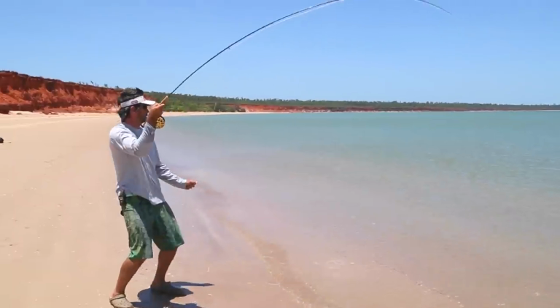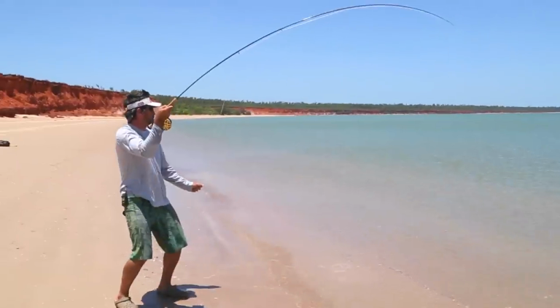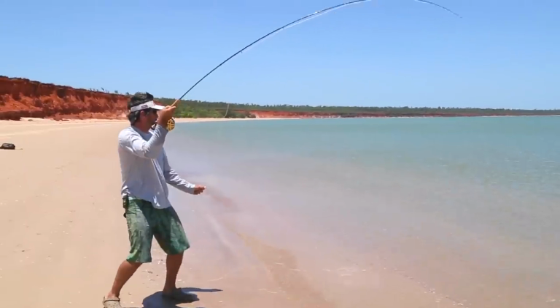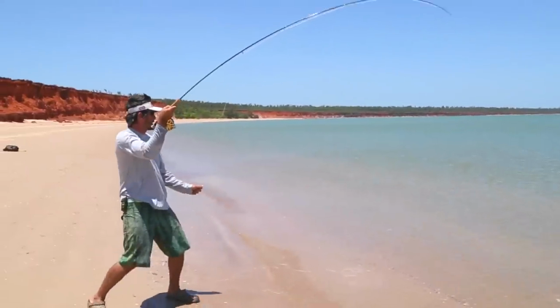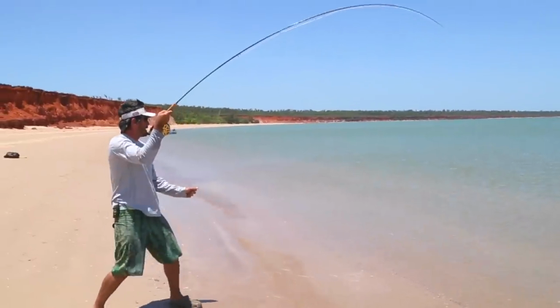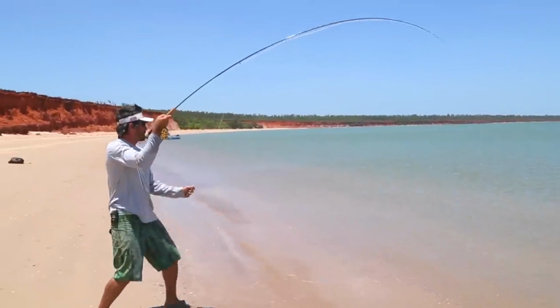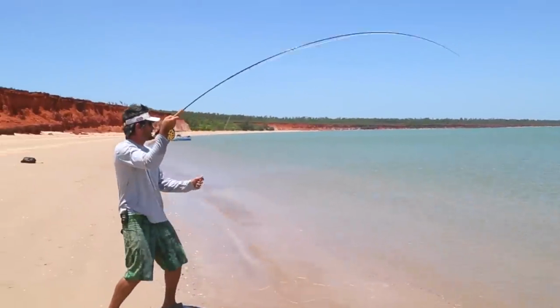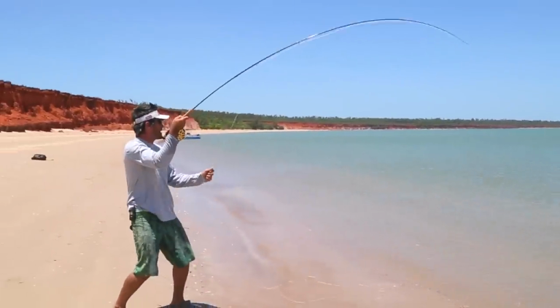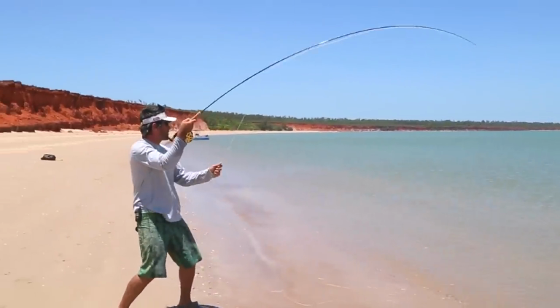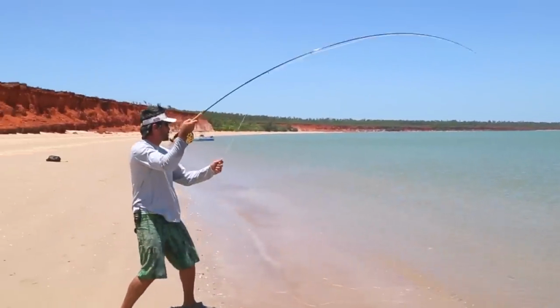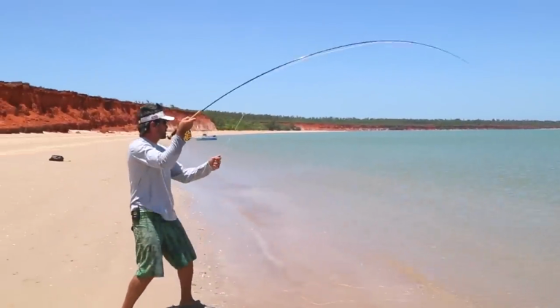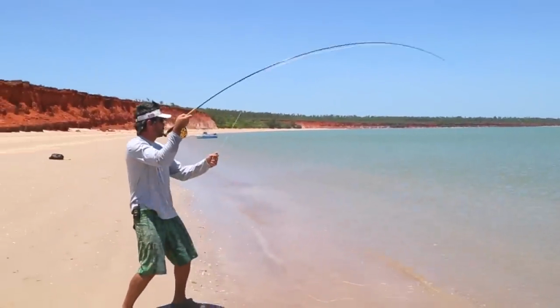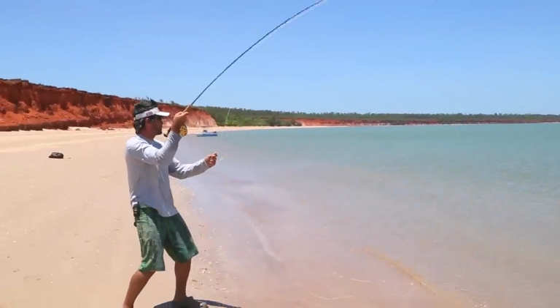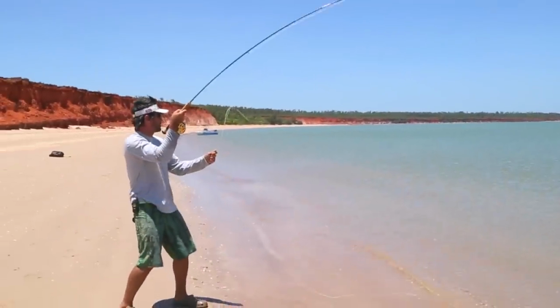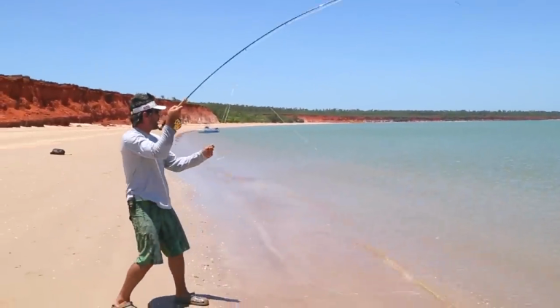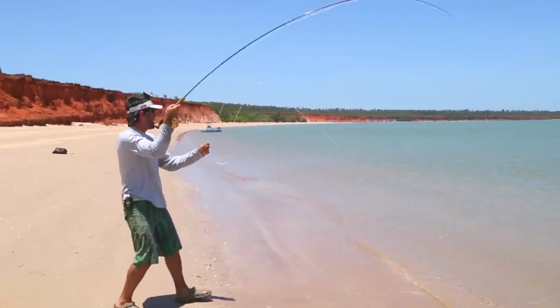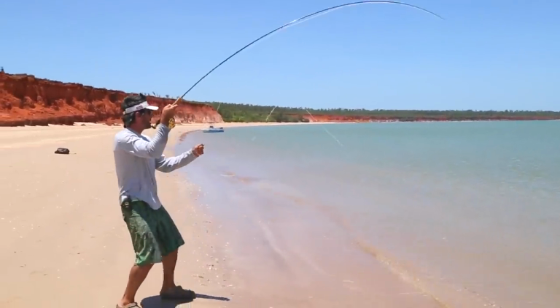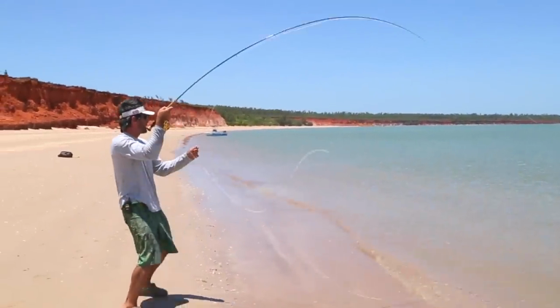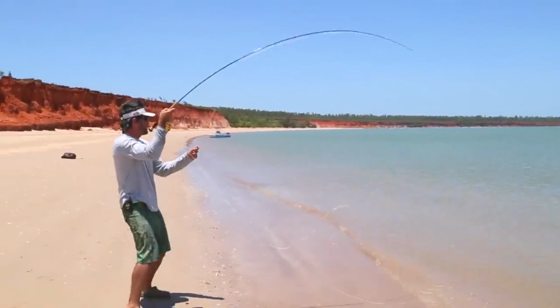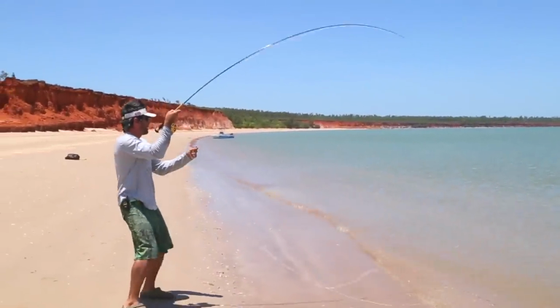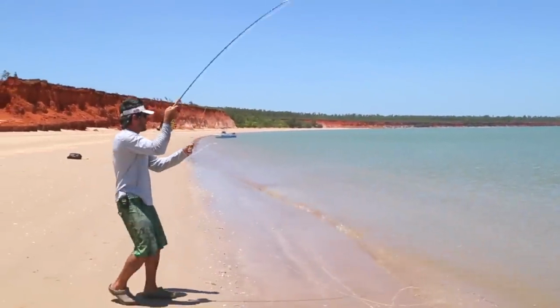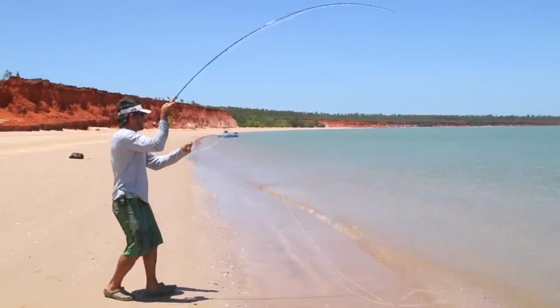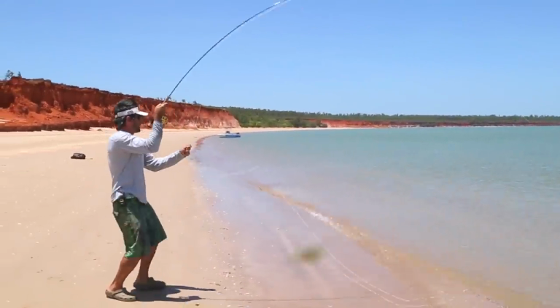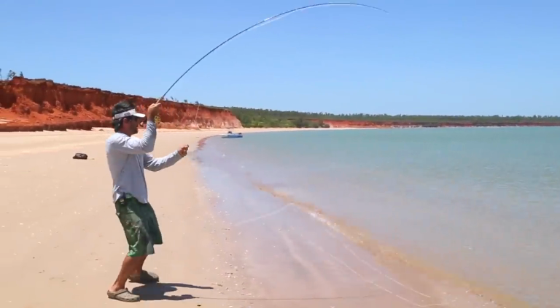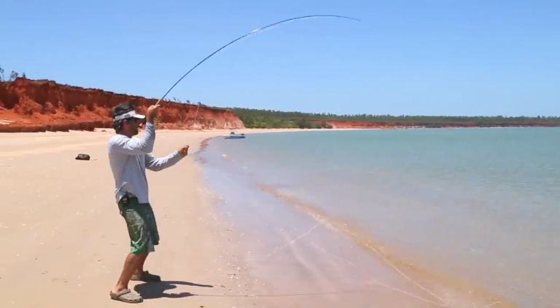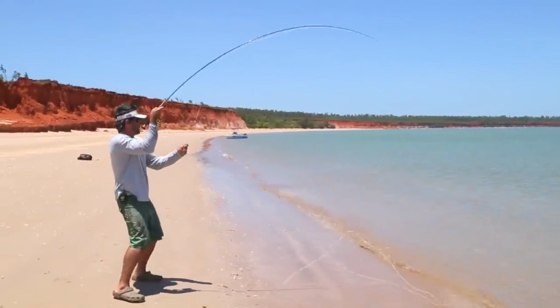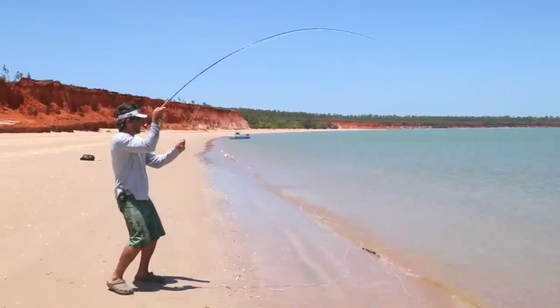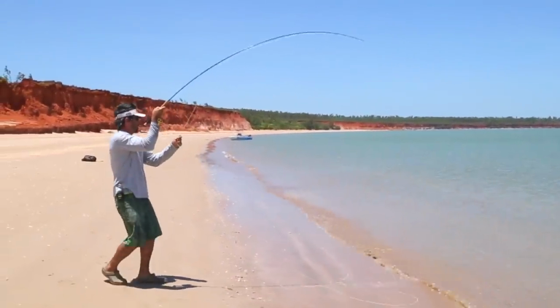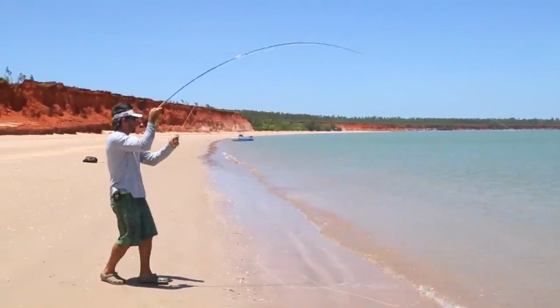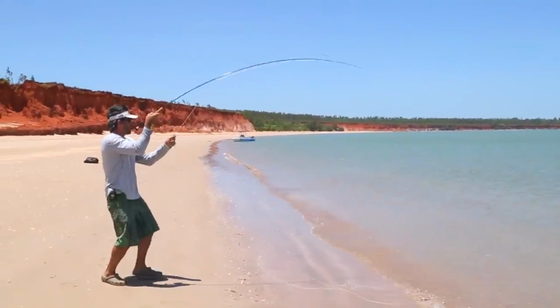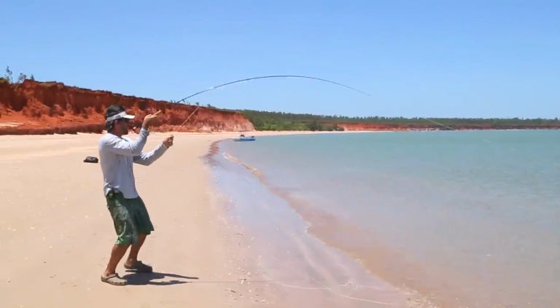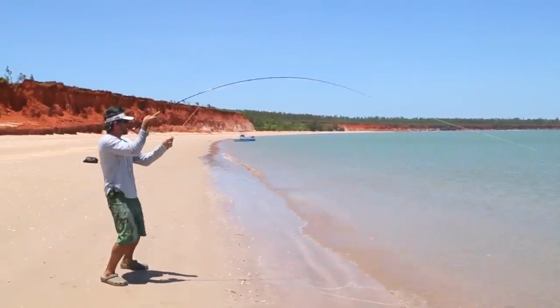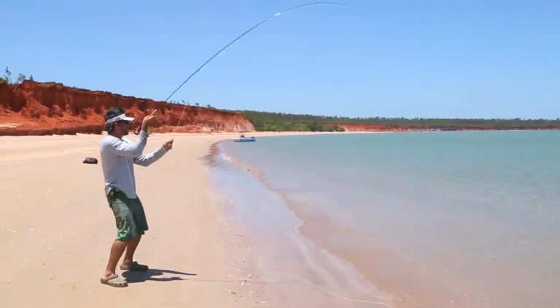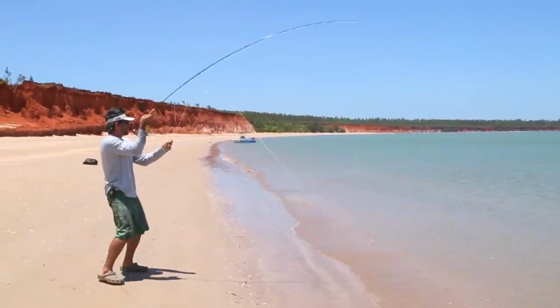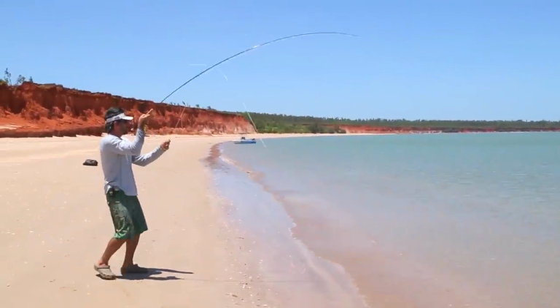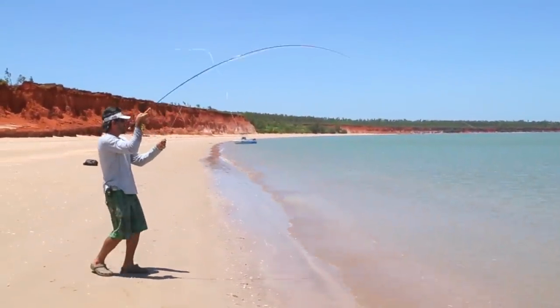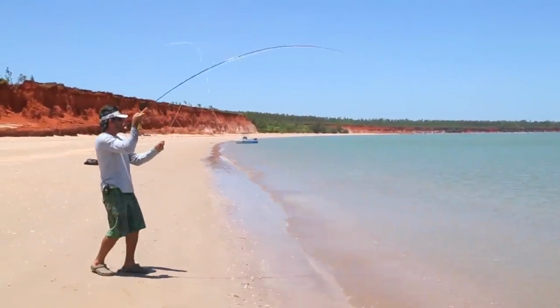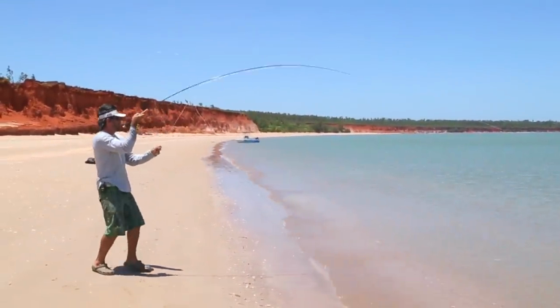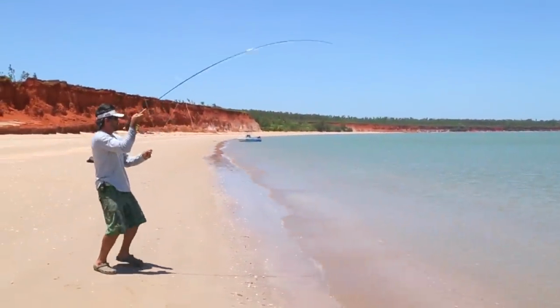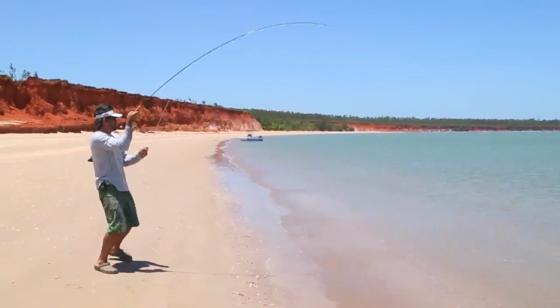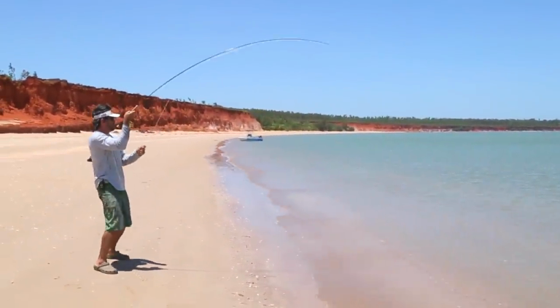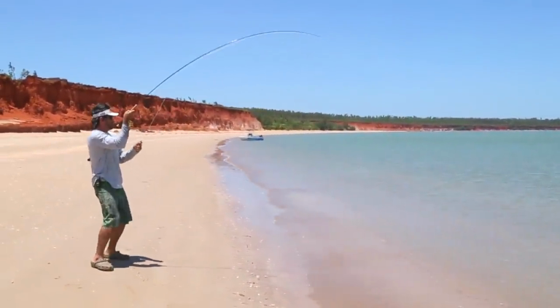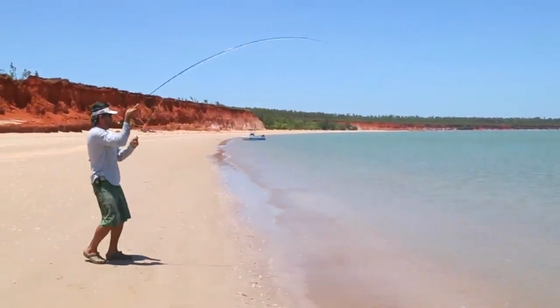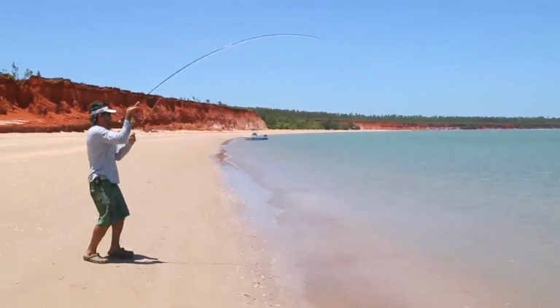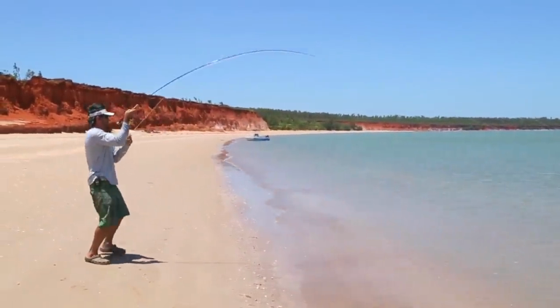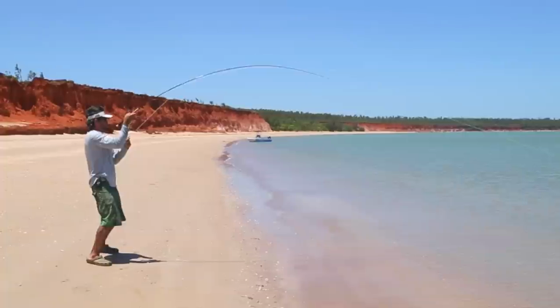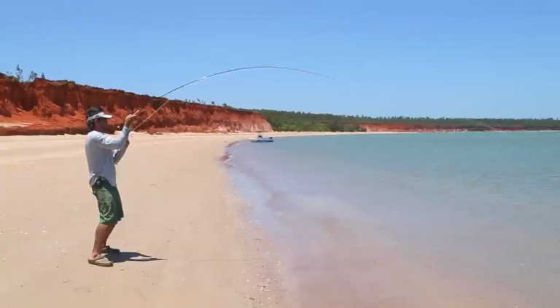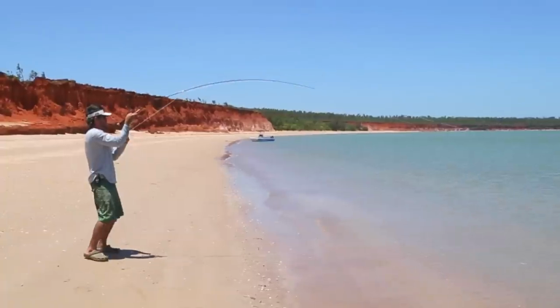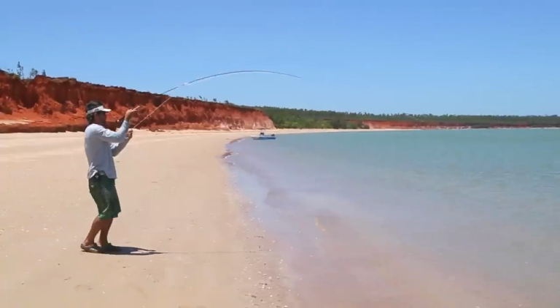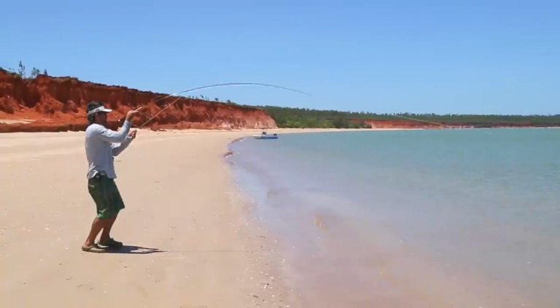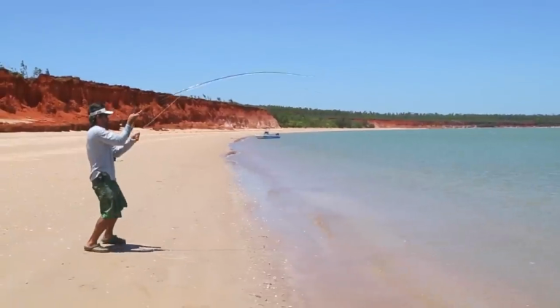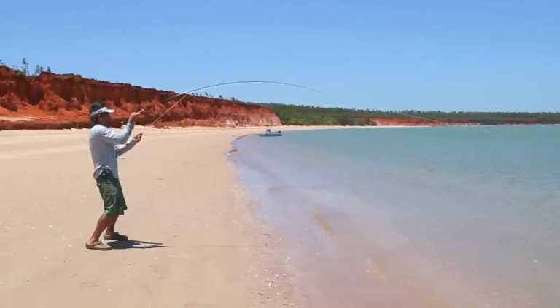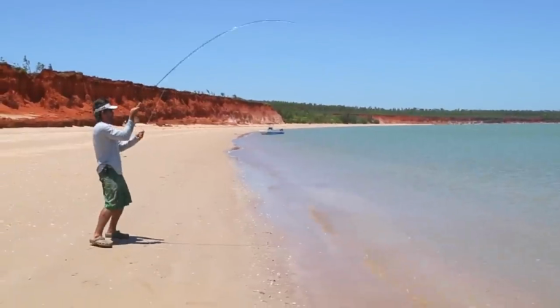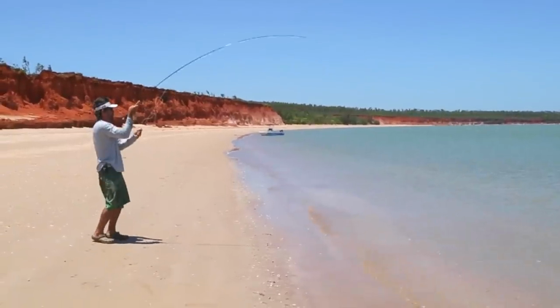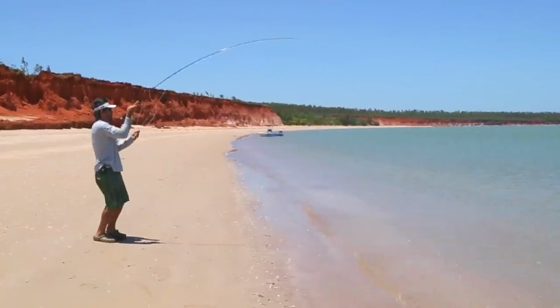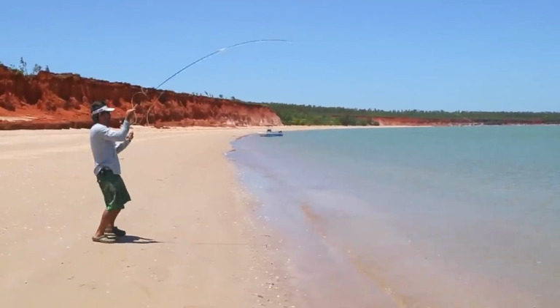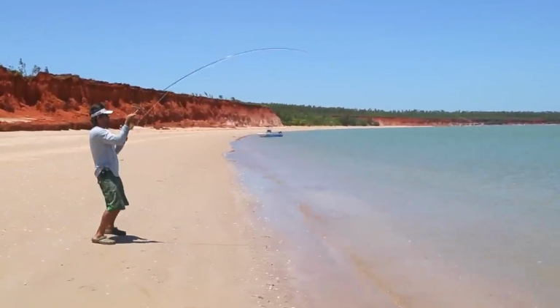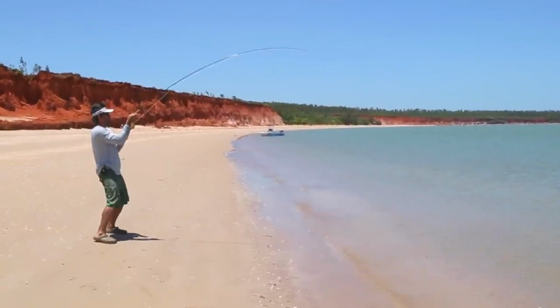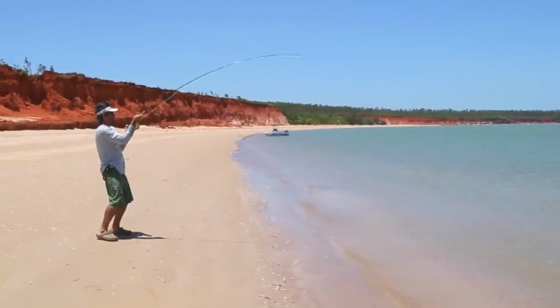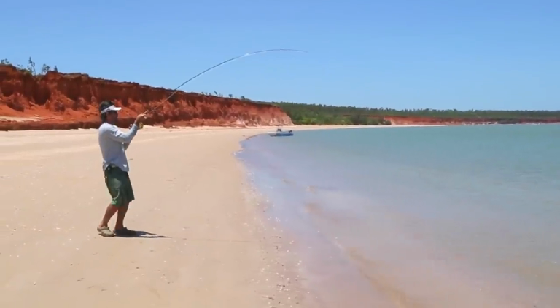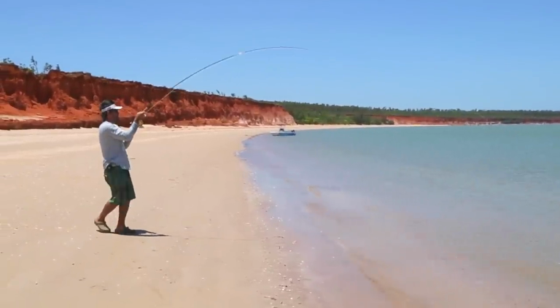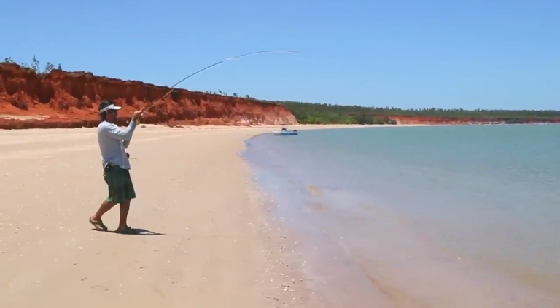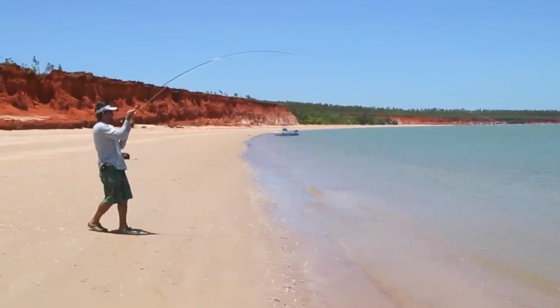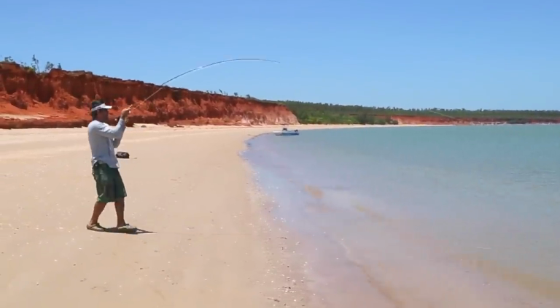We just spotted a couple of salmon just cruising past and we've cast to them. The first one missed the hook up.